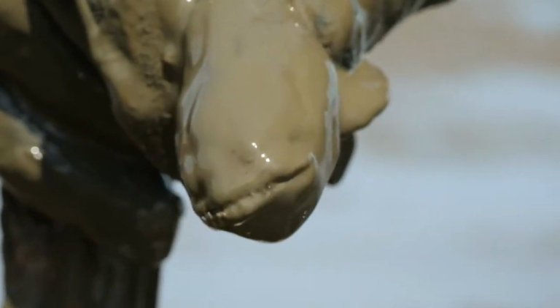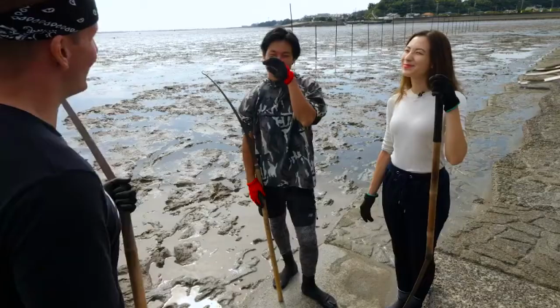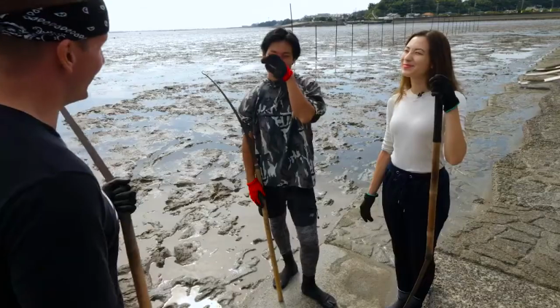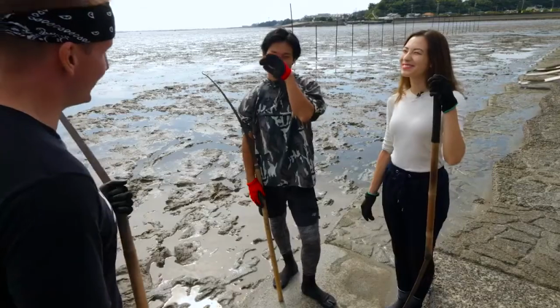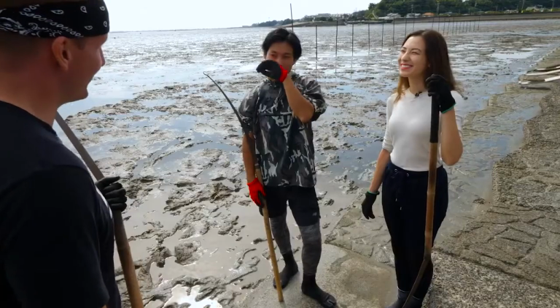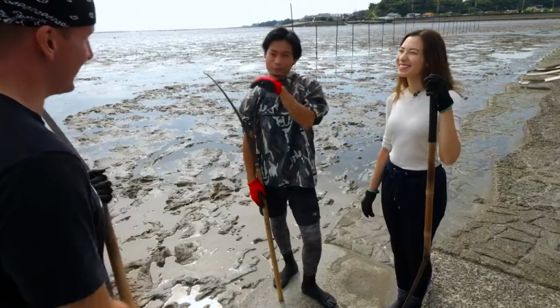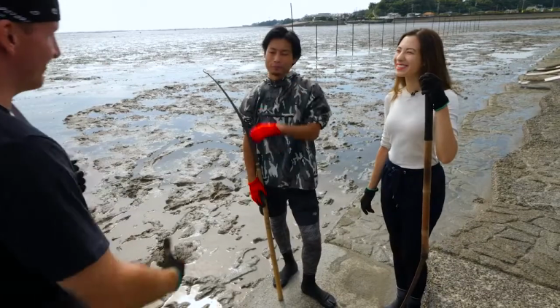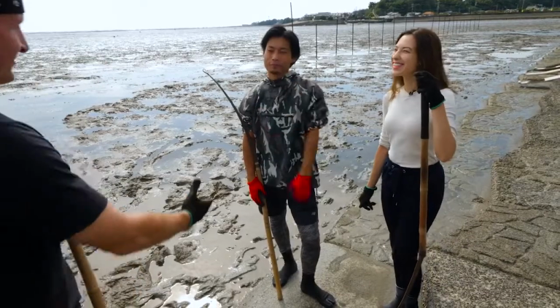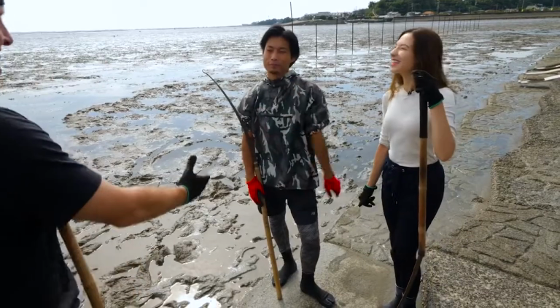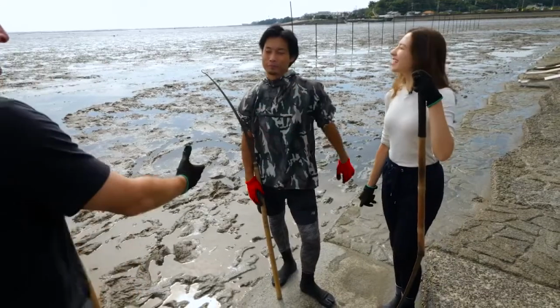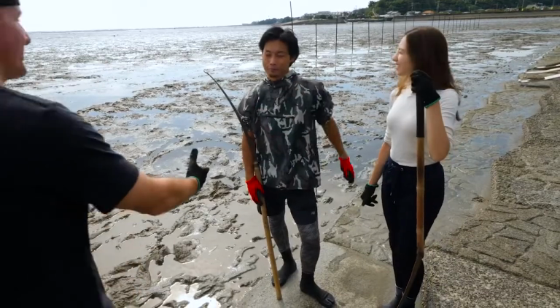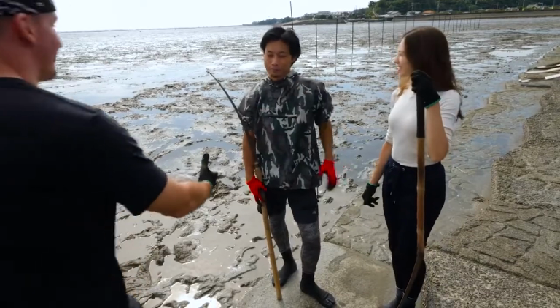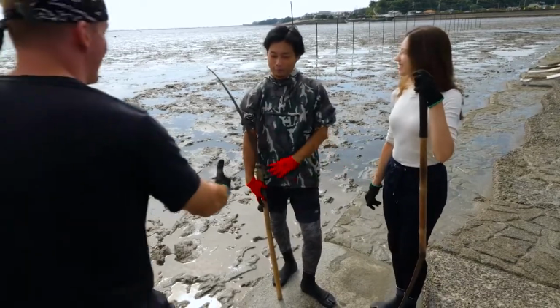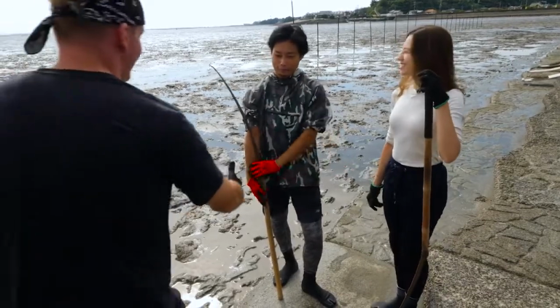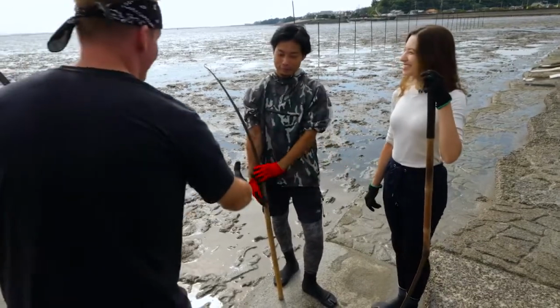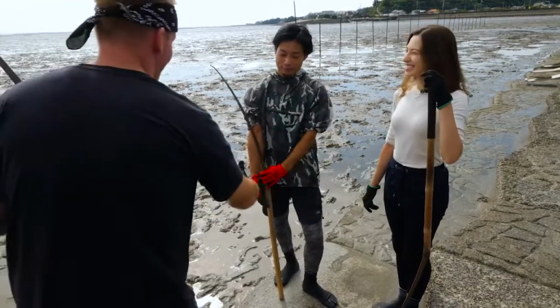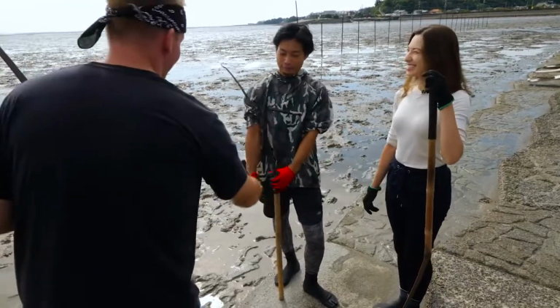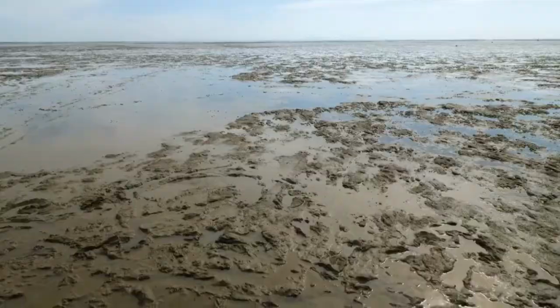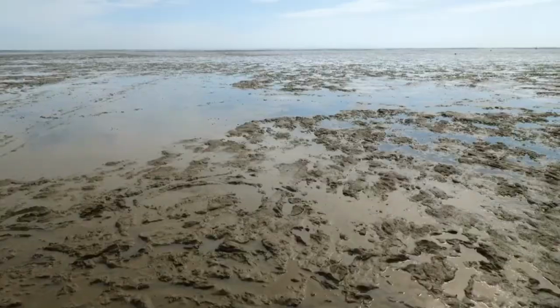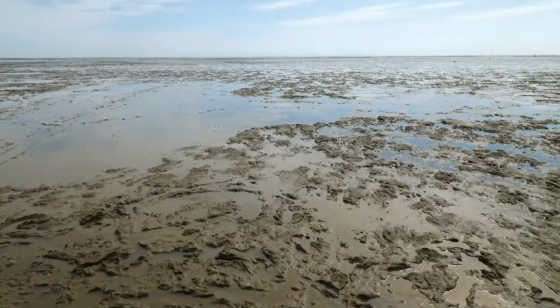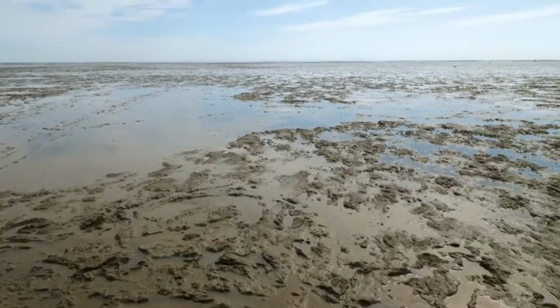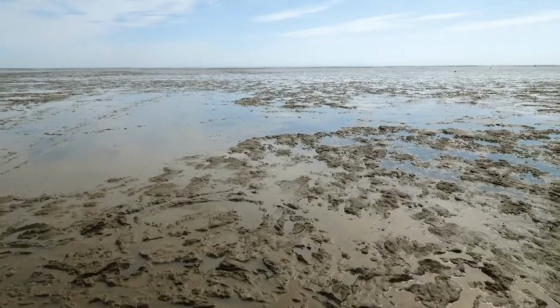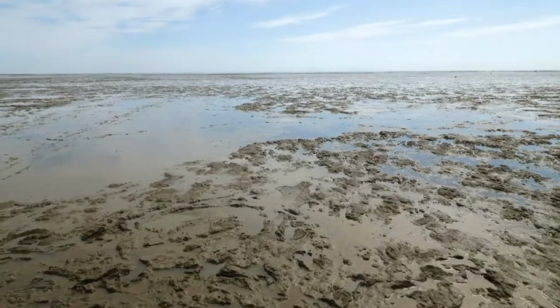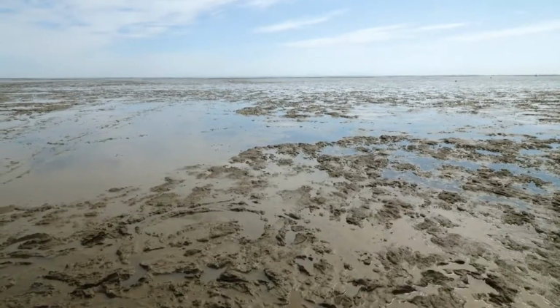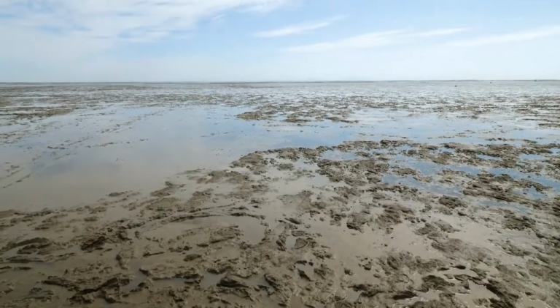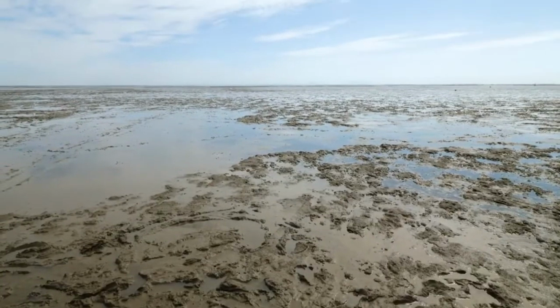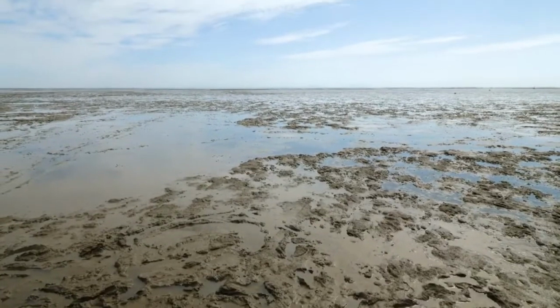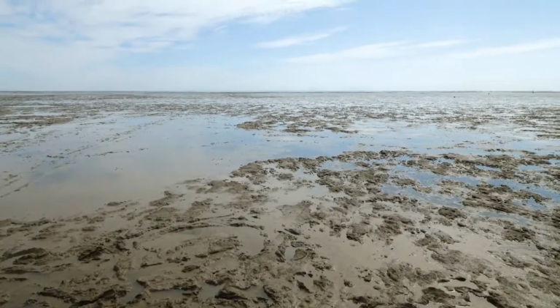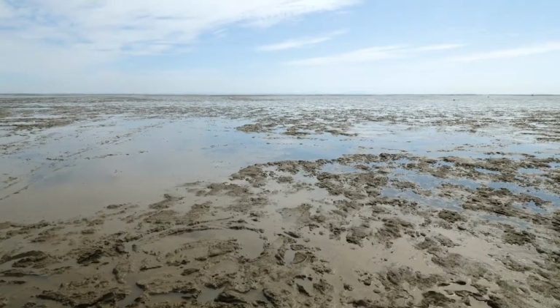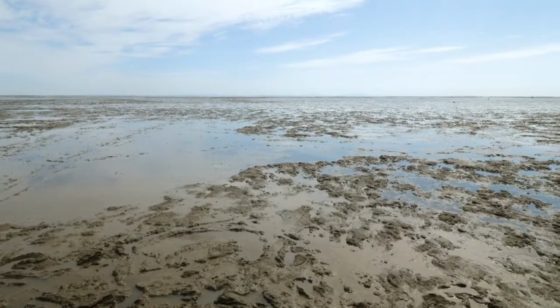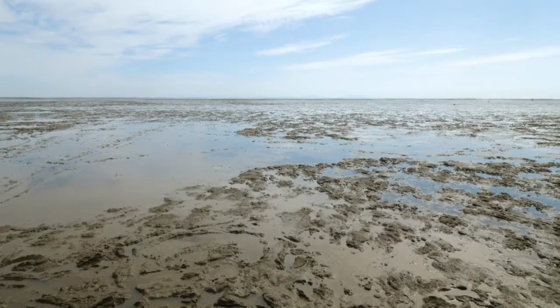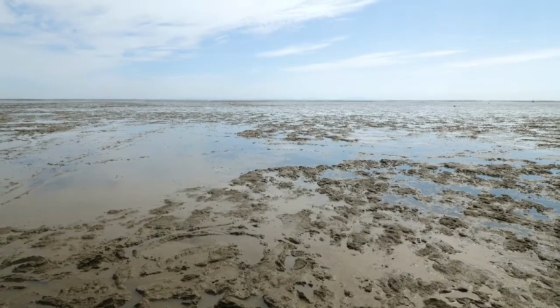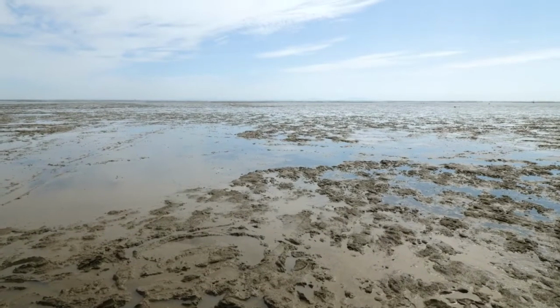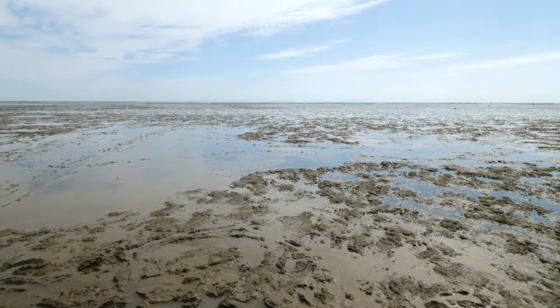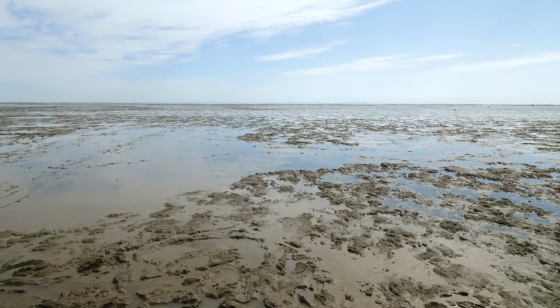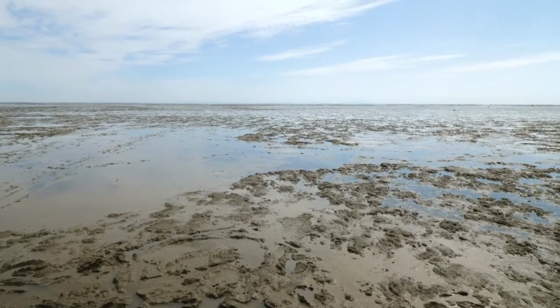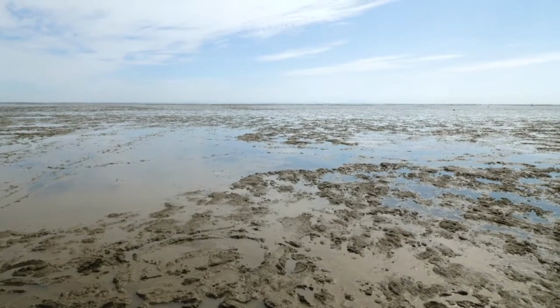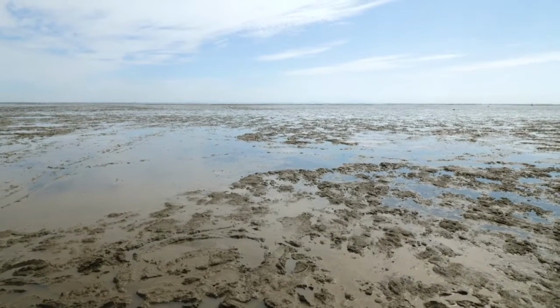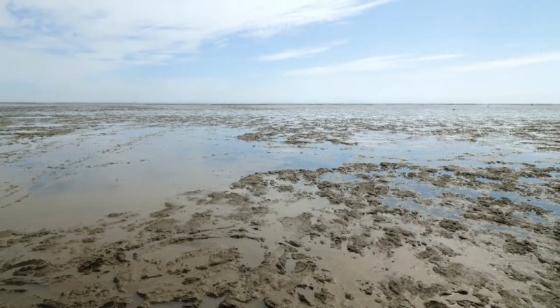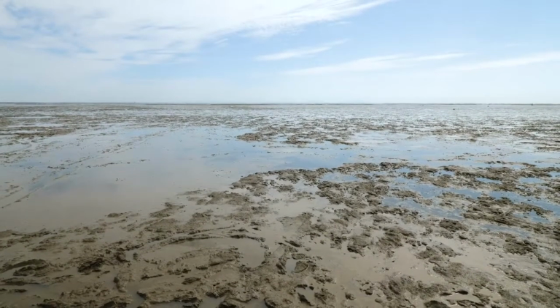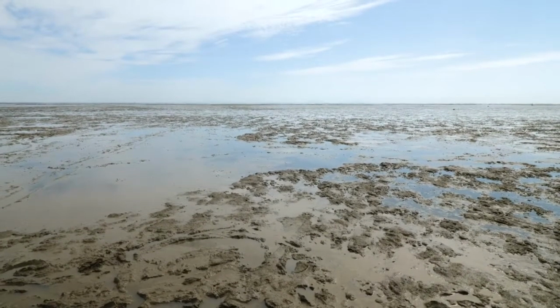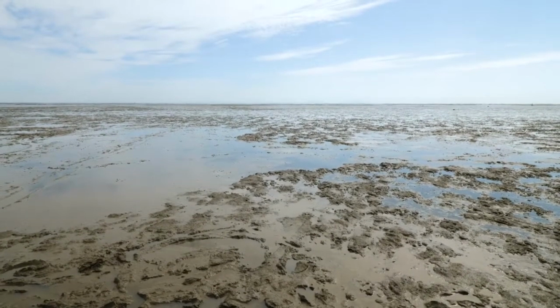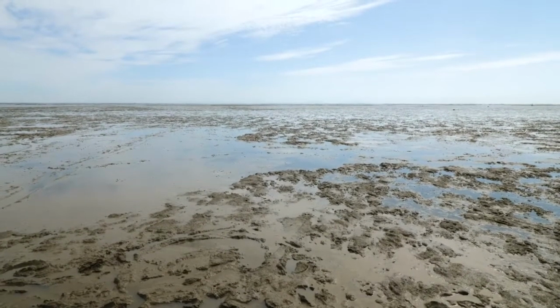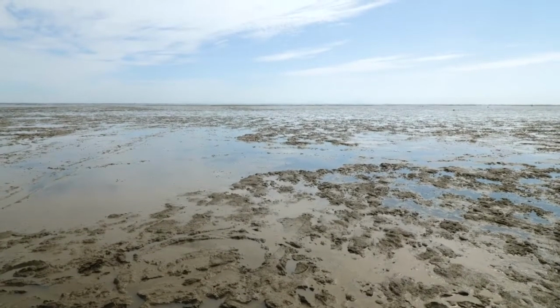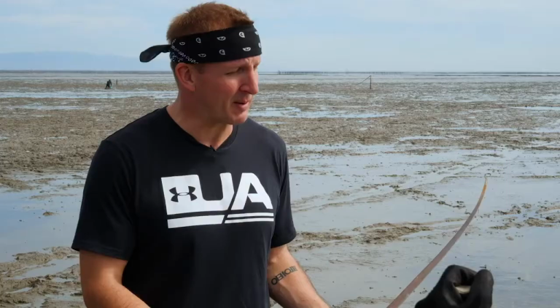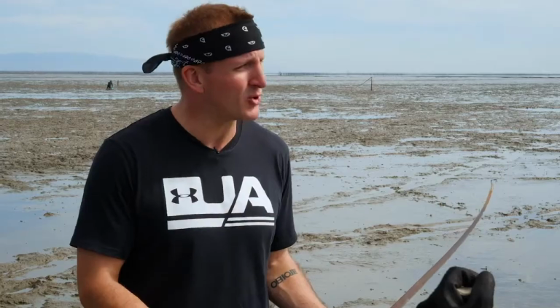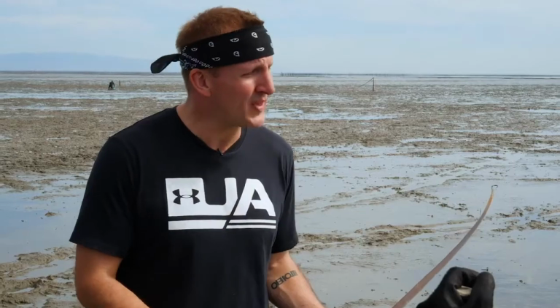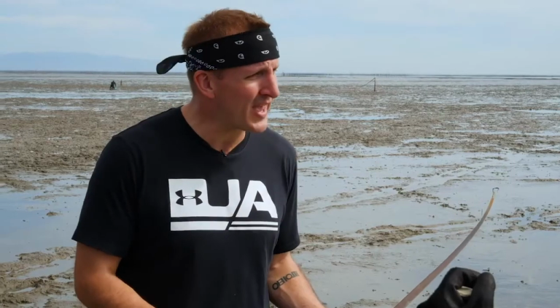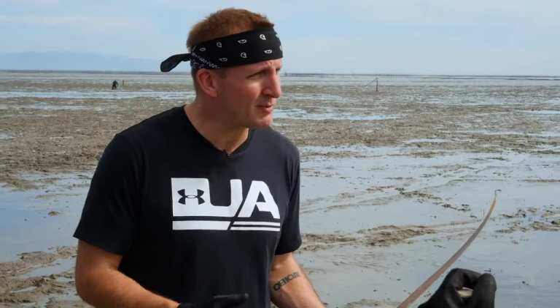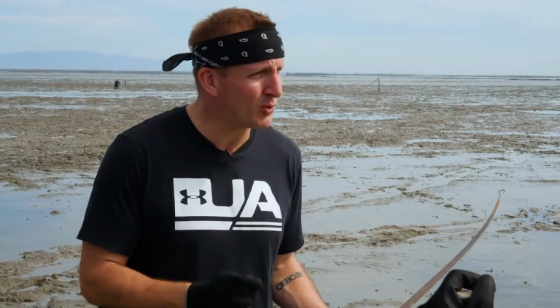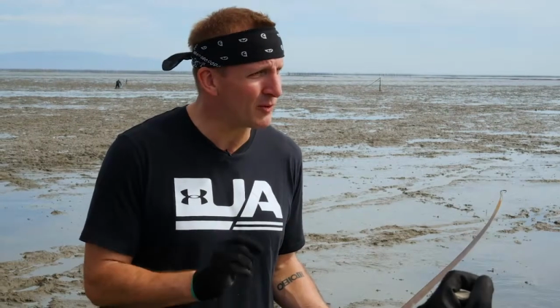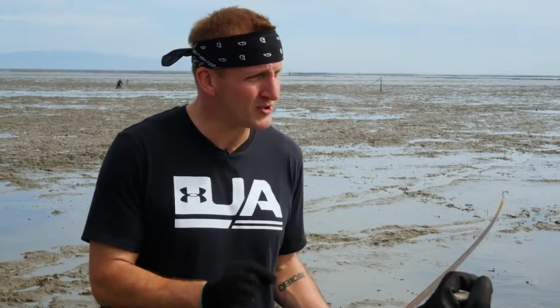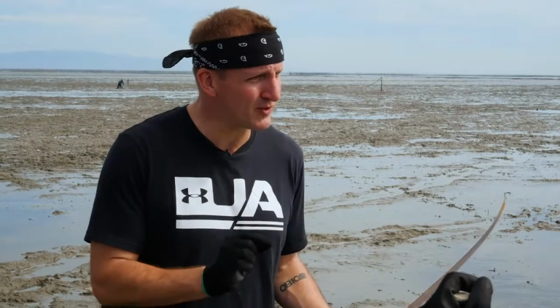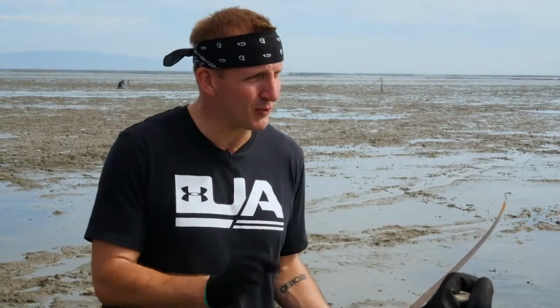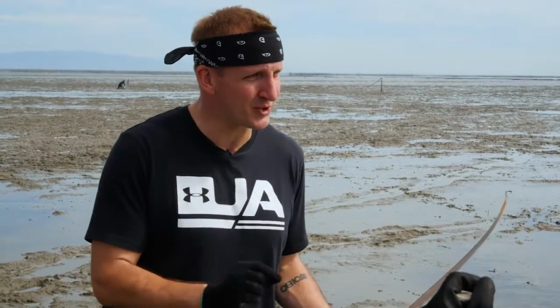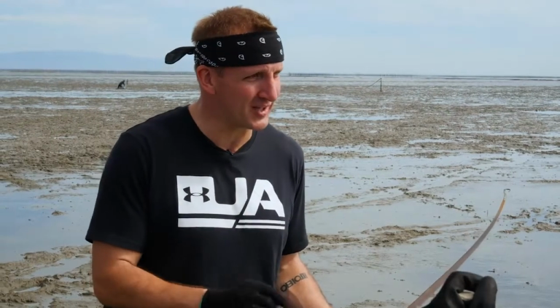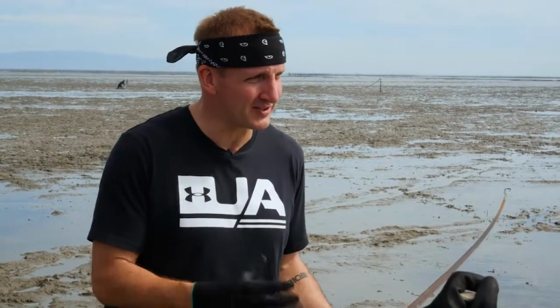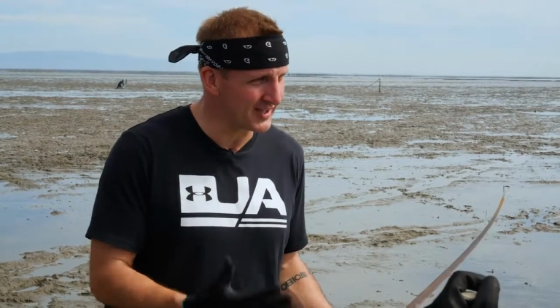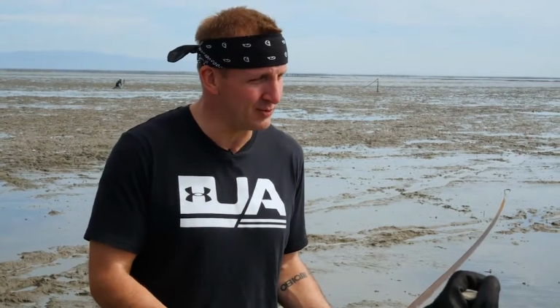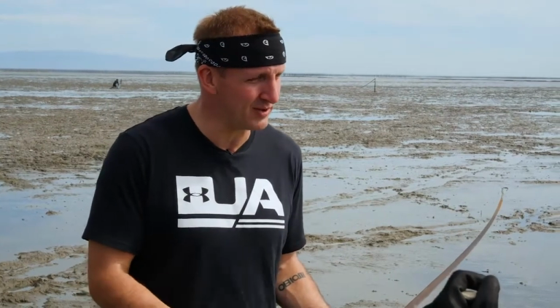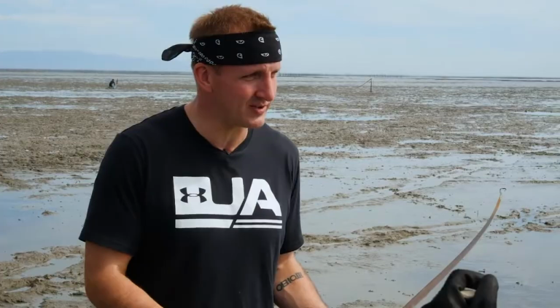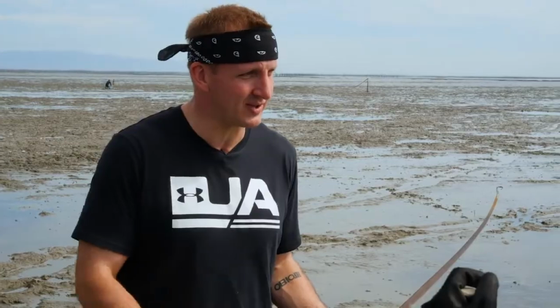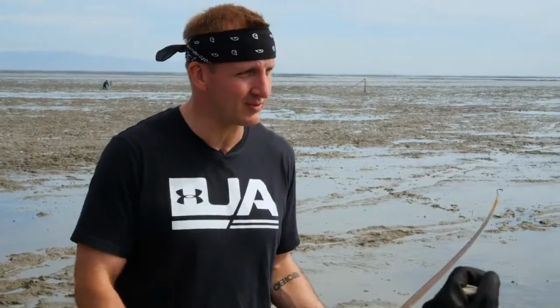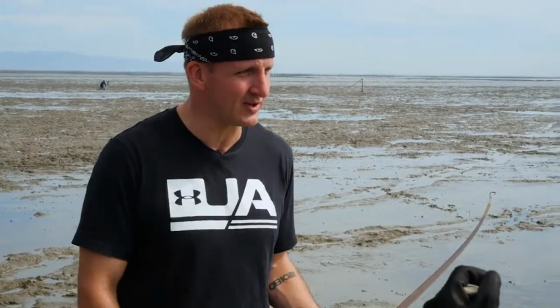Well, hello there. Thank you for having us today. We are here at the mudflats doing some epic fishing. I'm told the animal we're fishing for today is cute. Is that right?